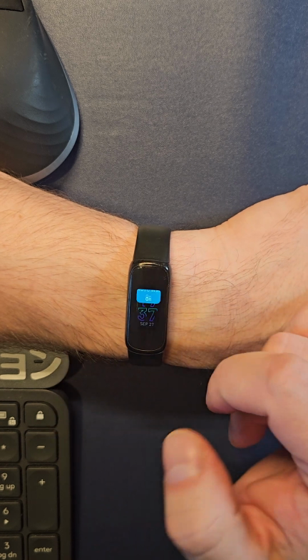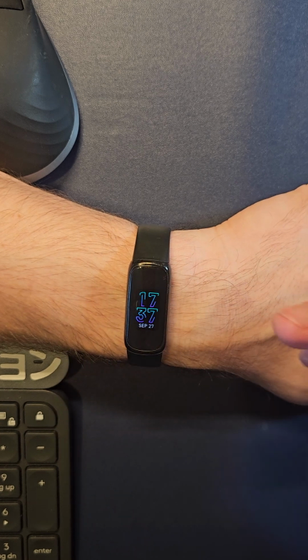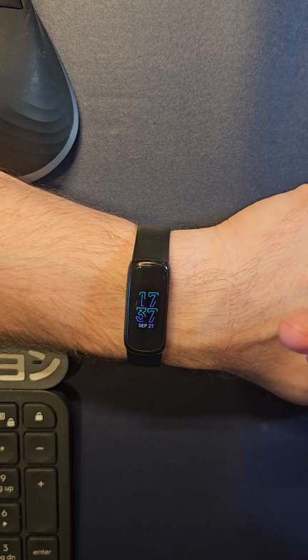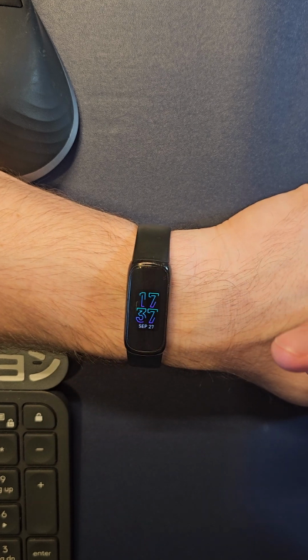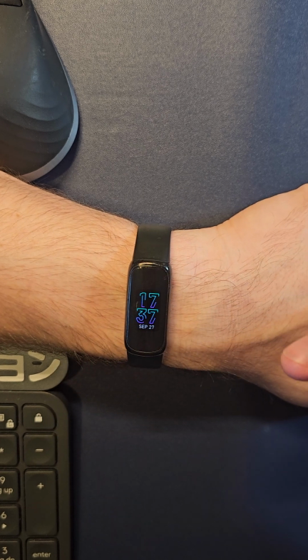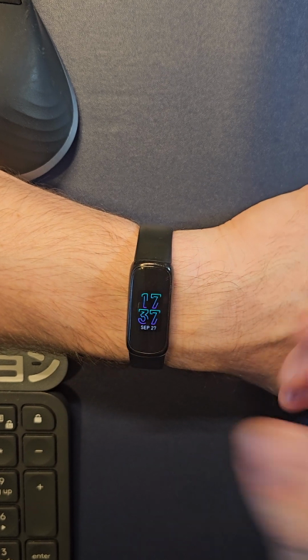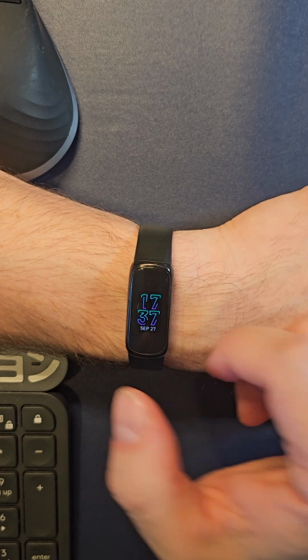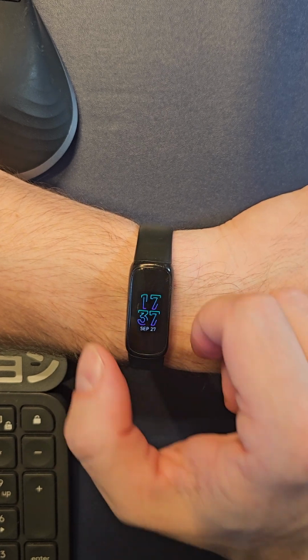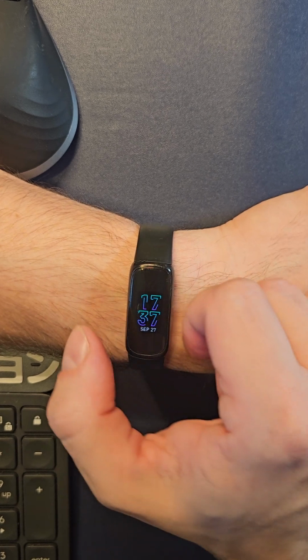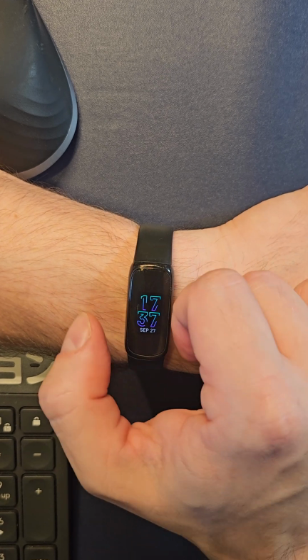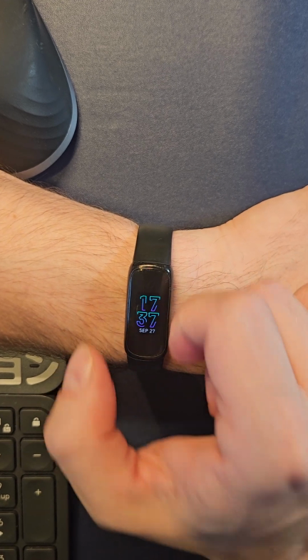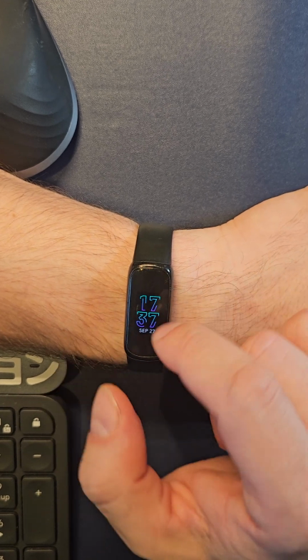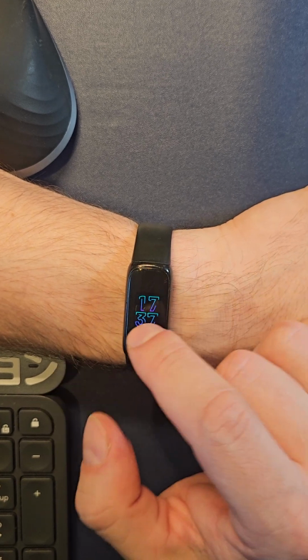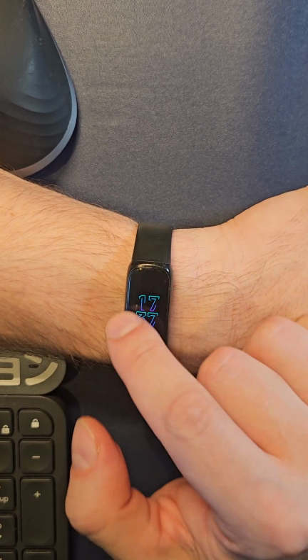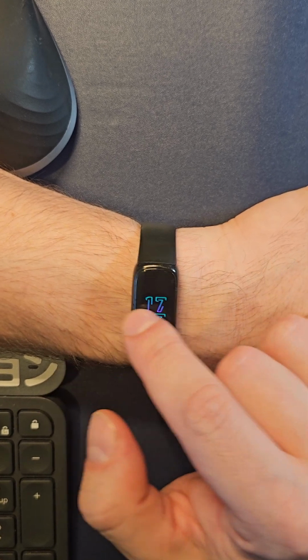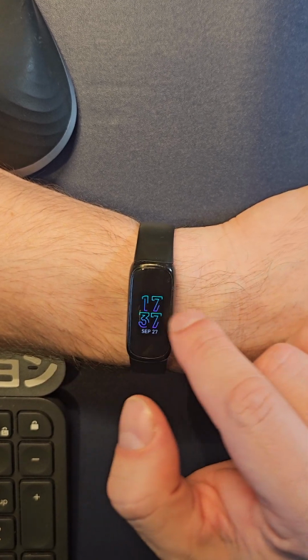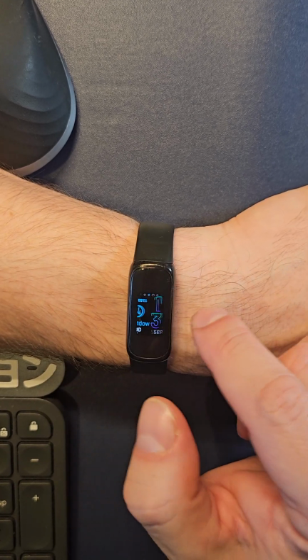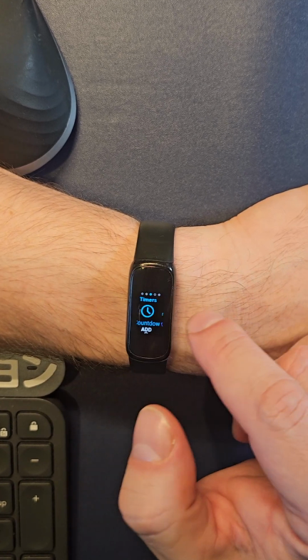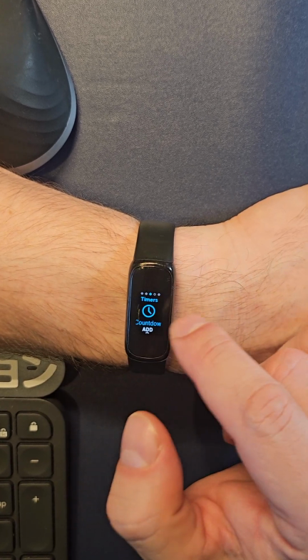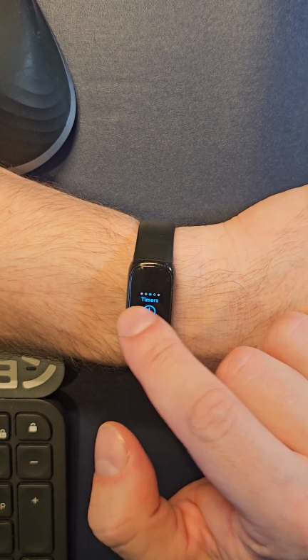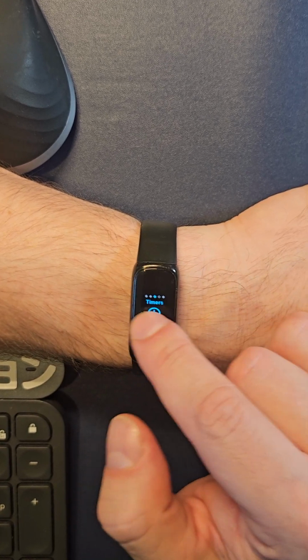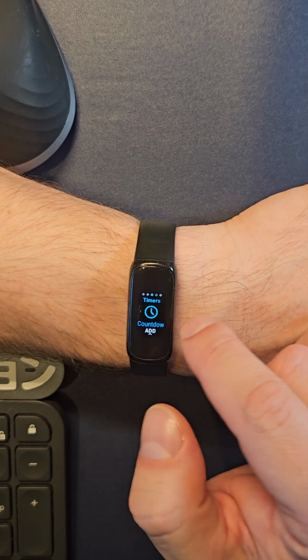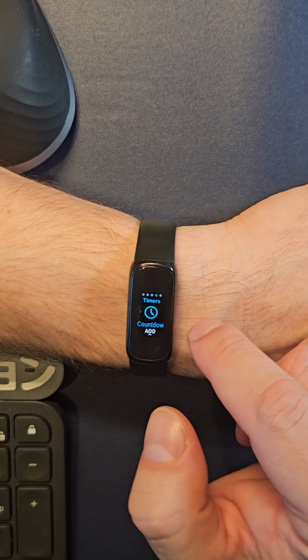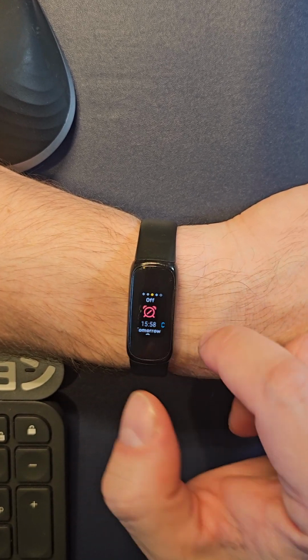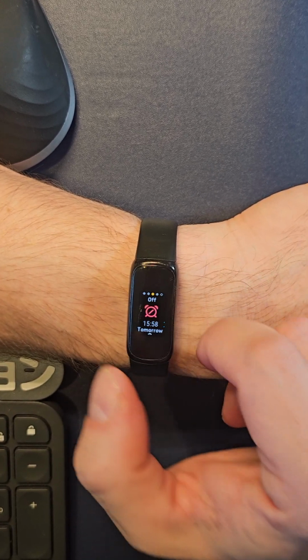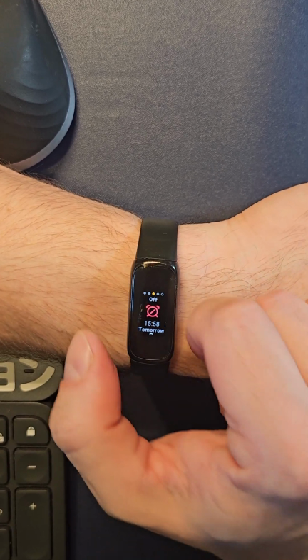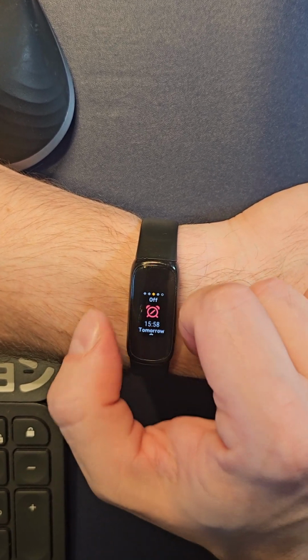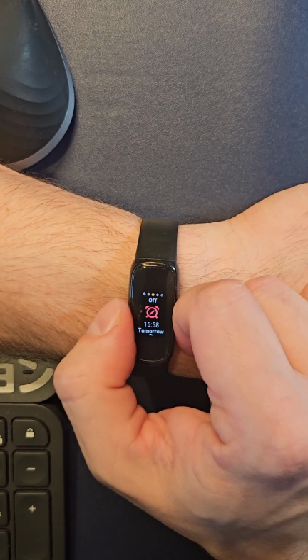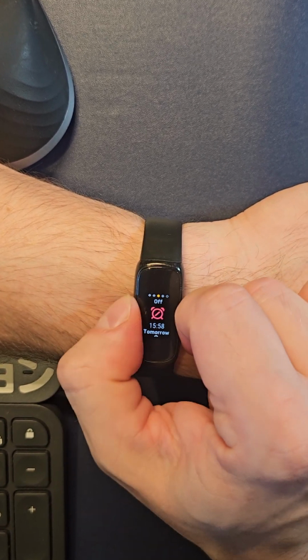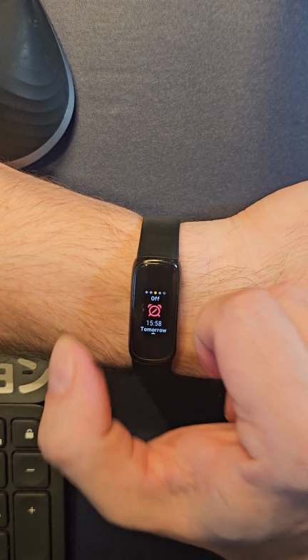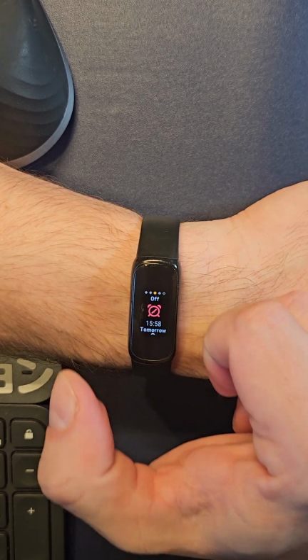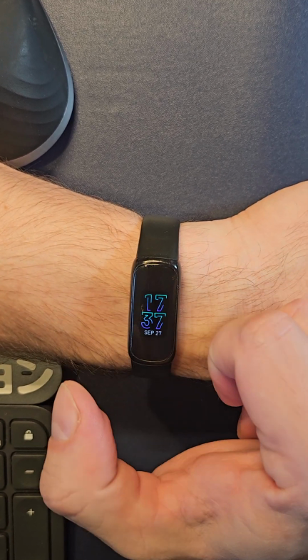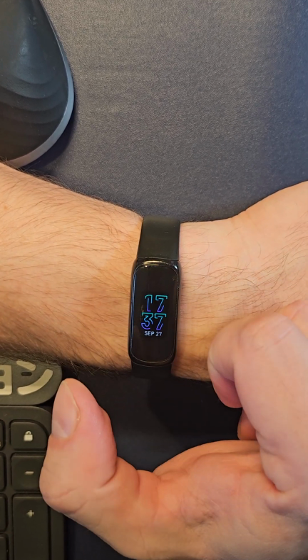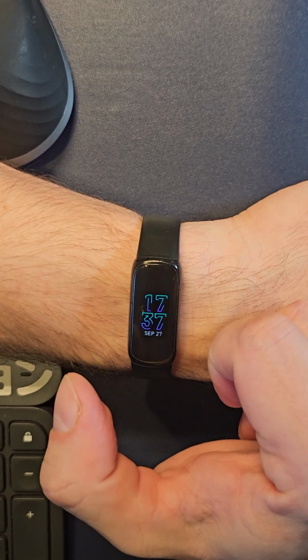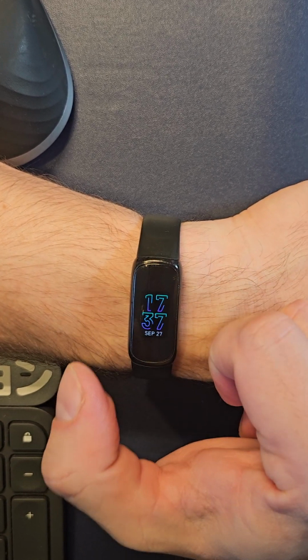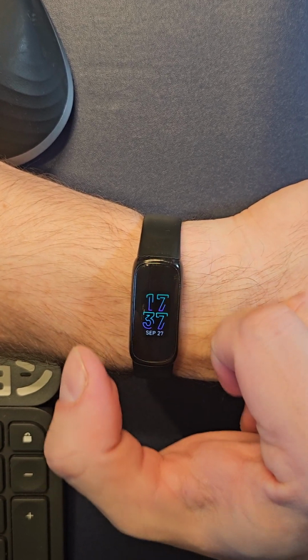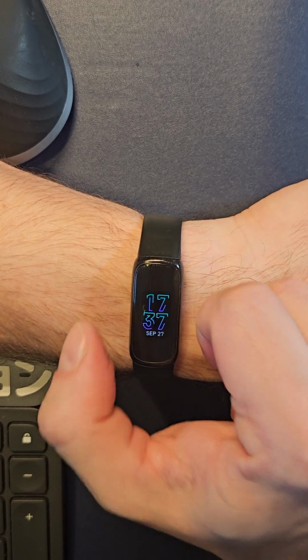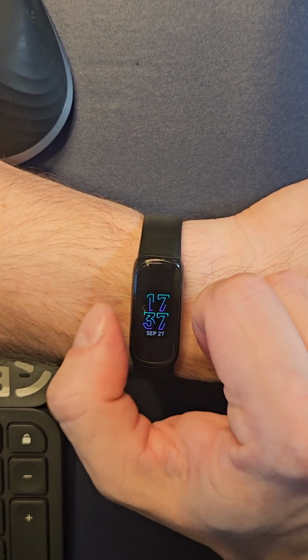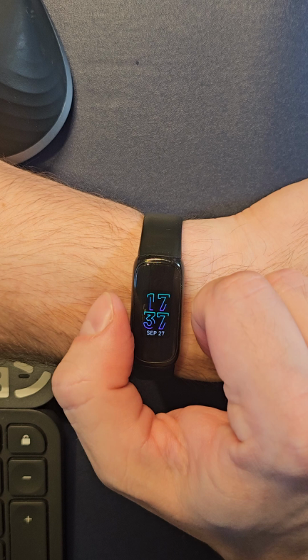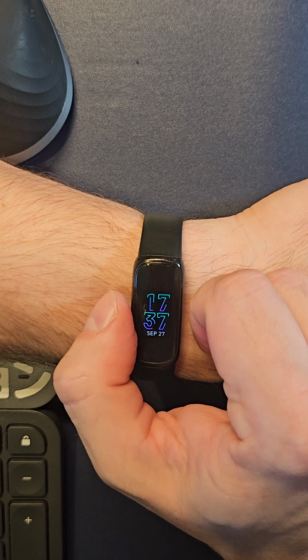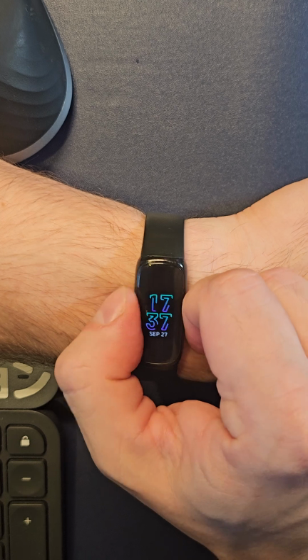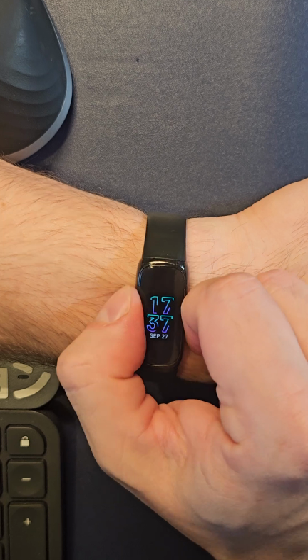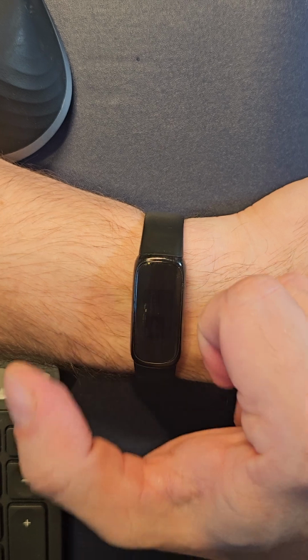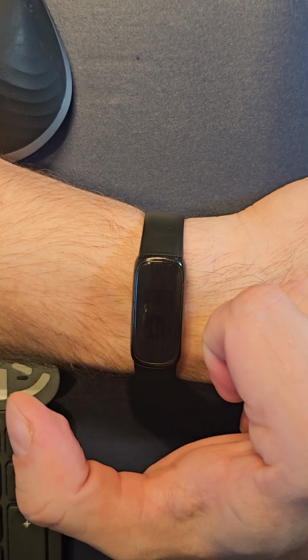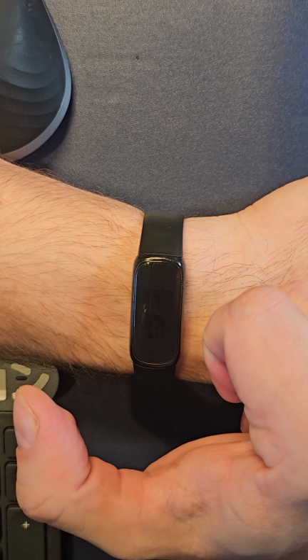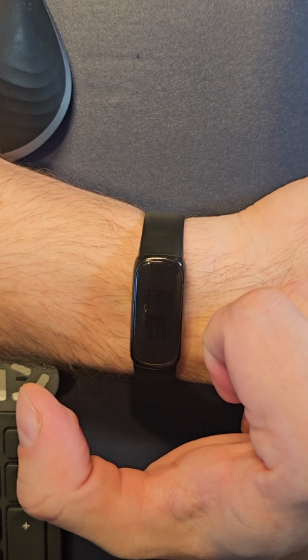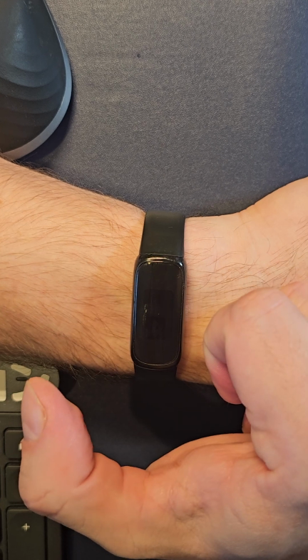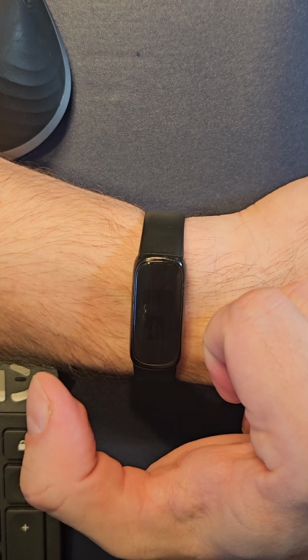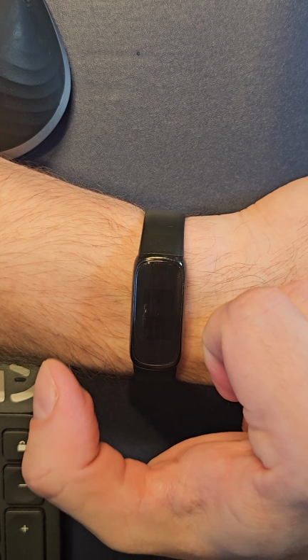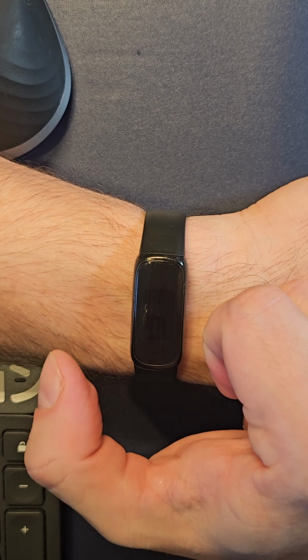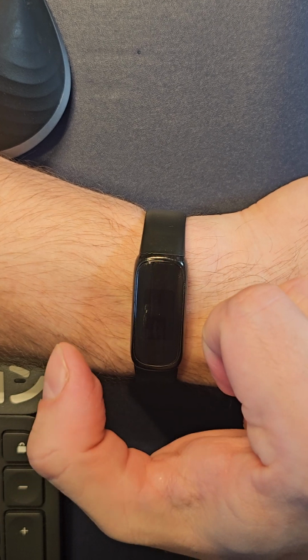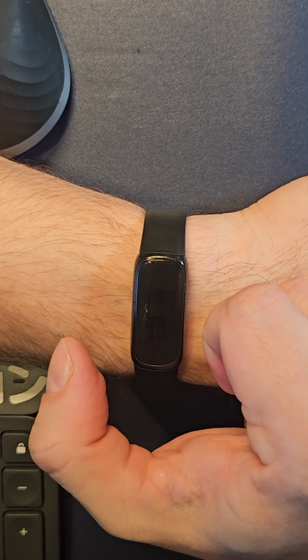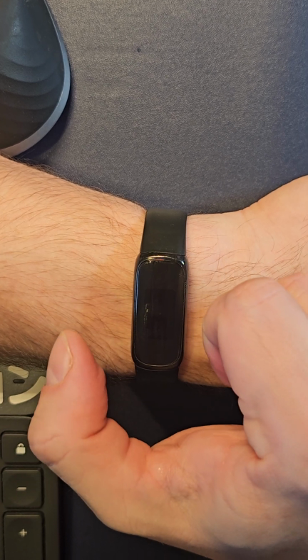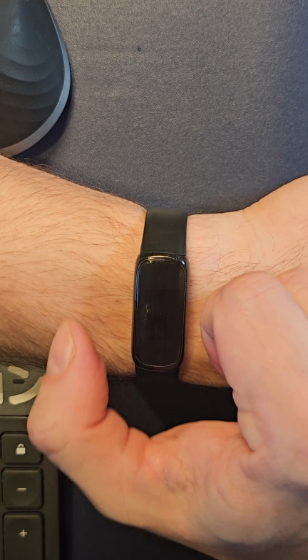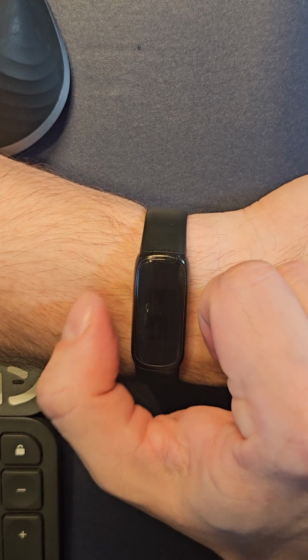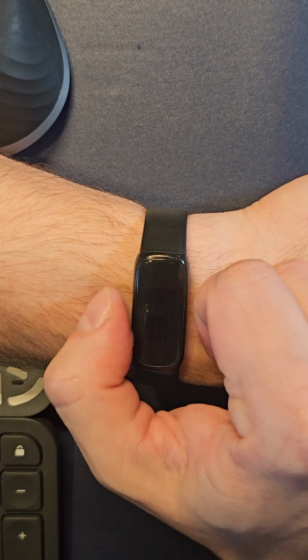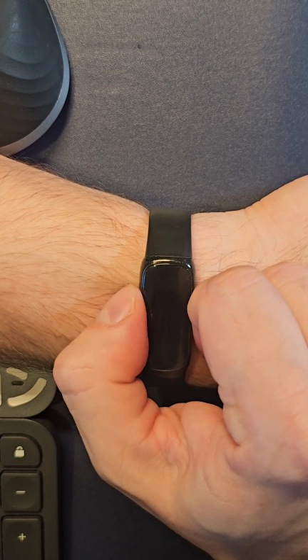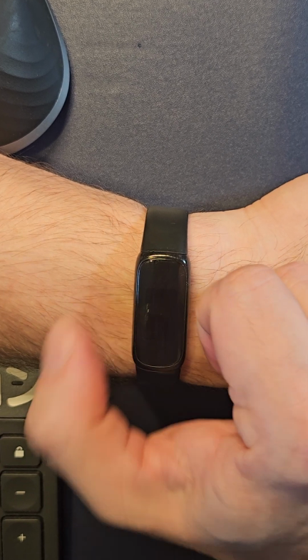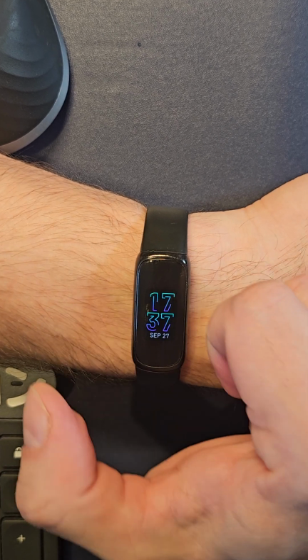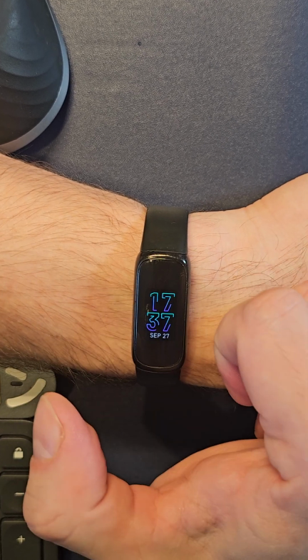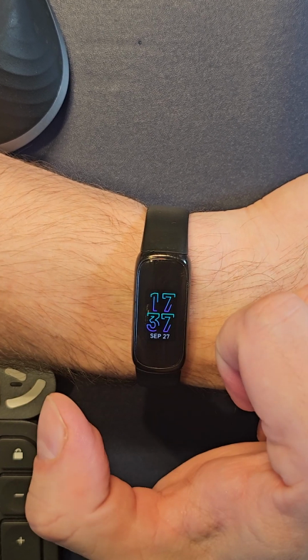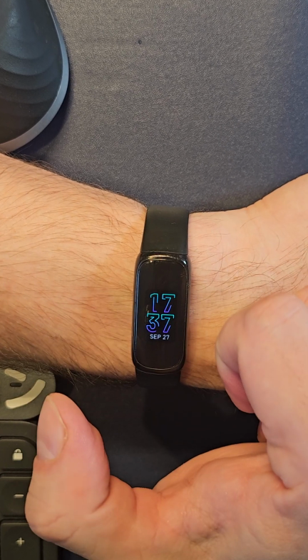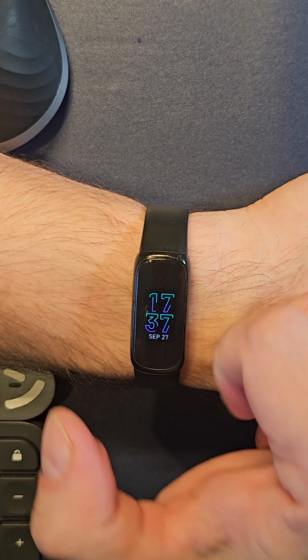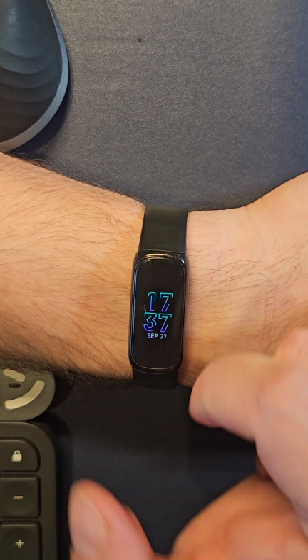And that's pretty much it. If you're in the menu, you can always hit this to go back, and if you hit it again it'll turn off. If you hit it again, it'll go on.